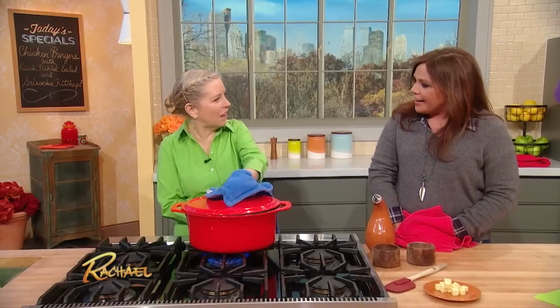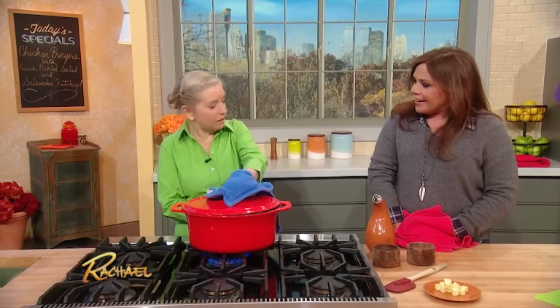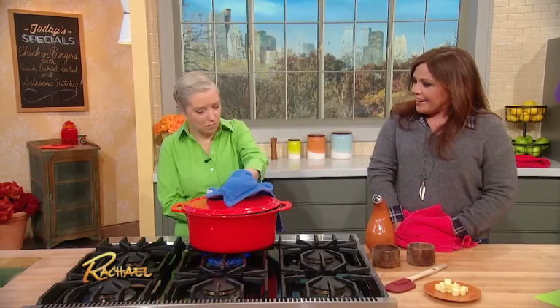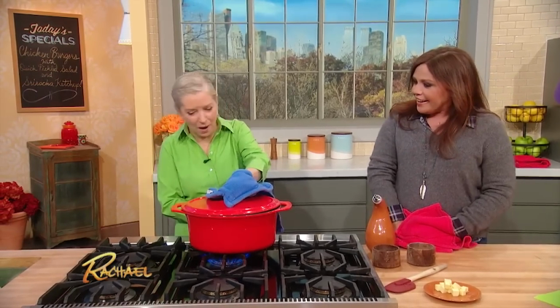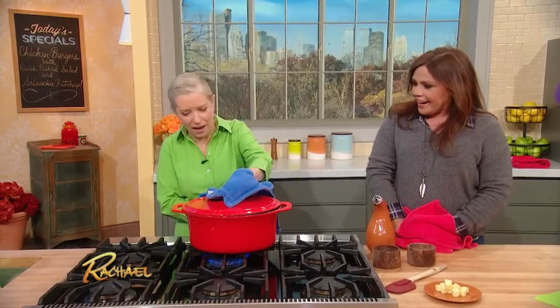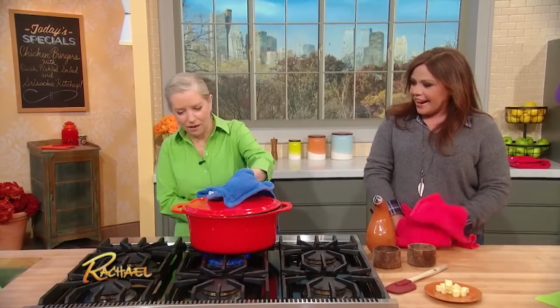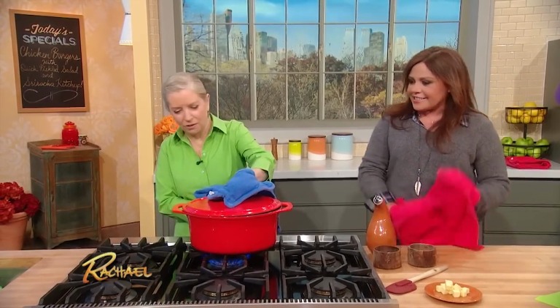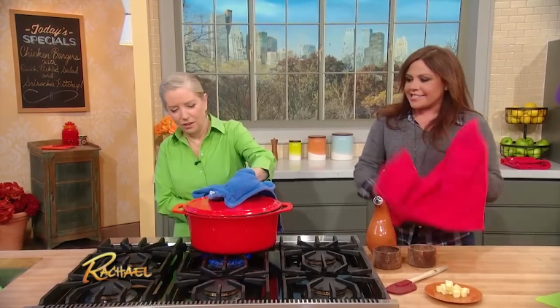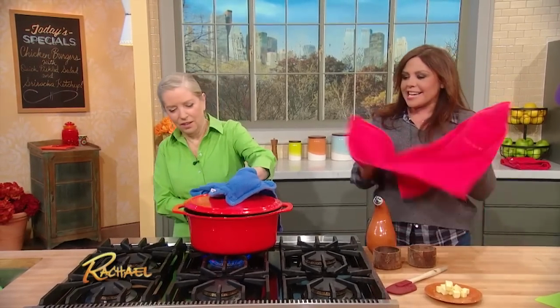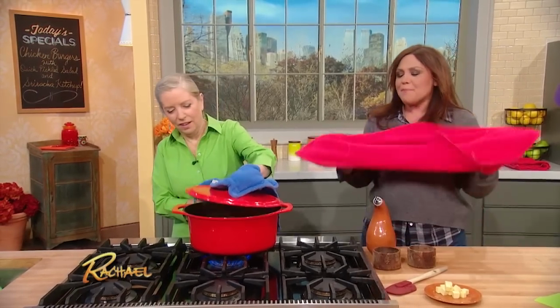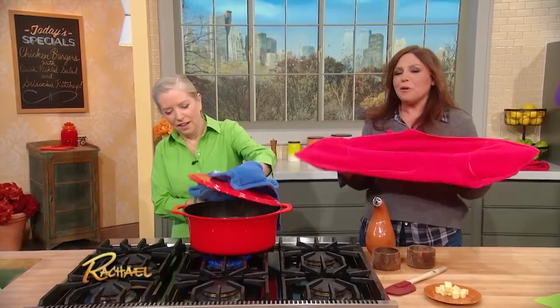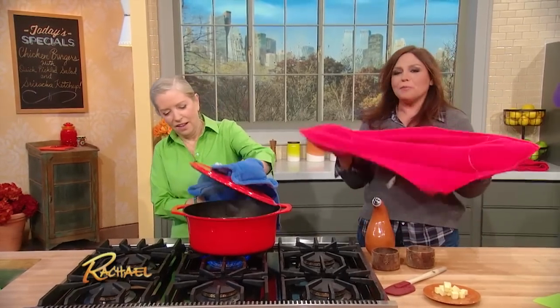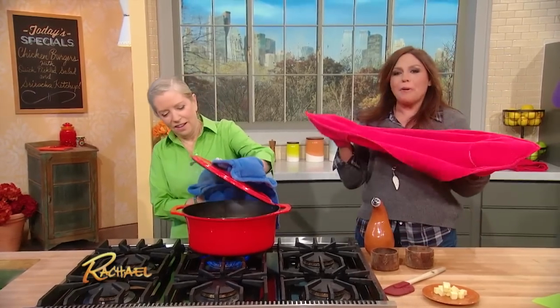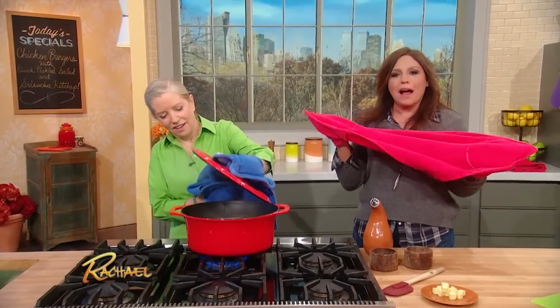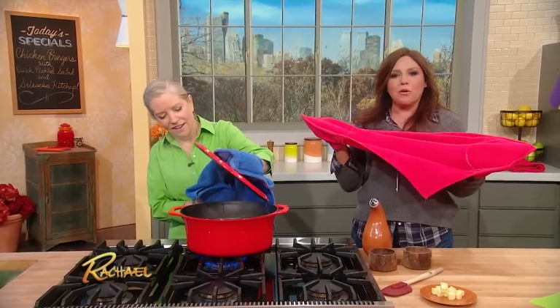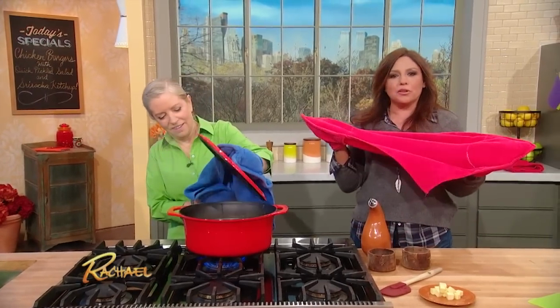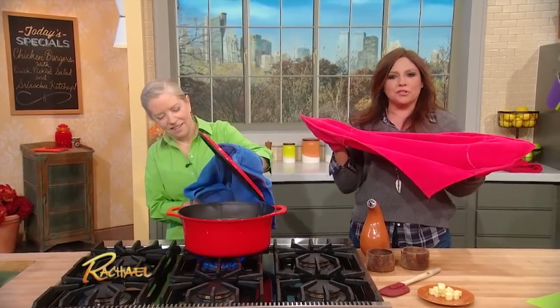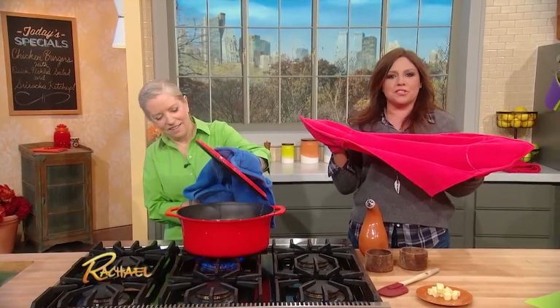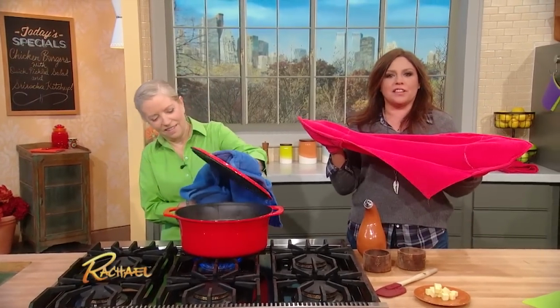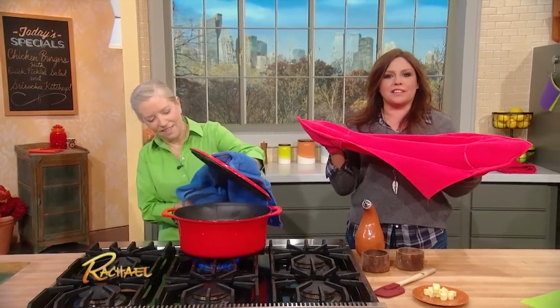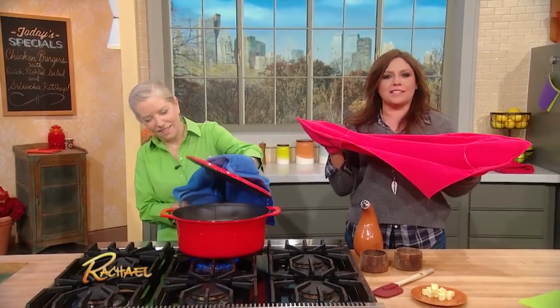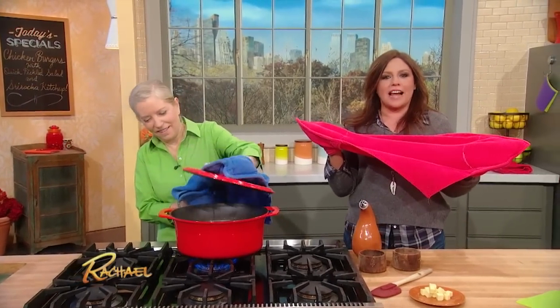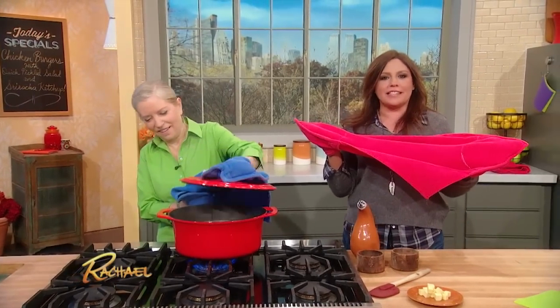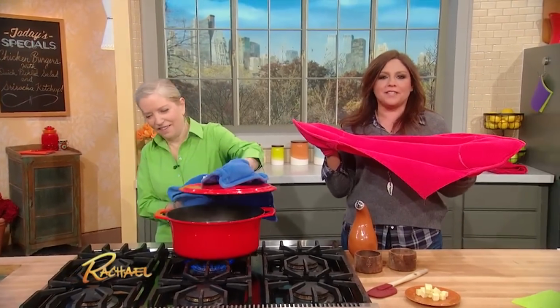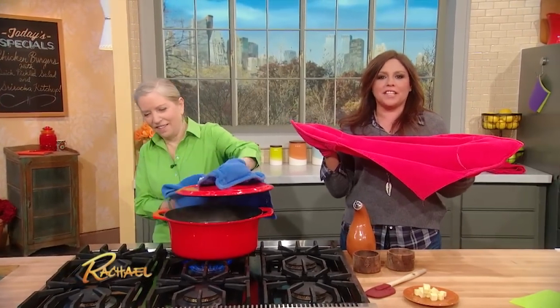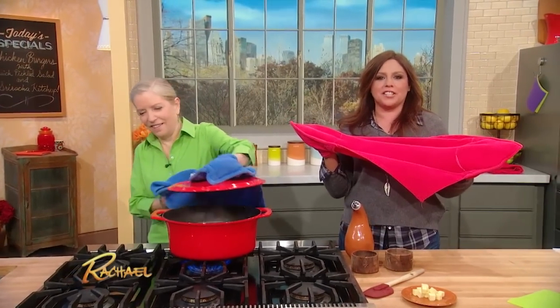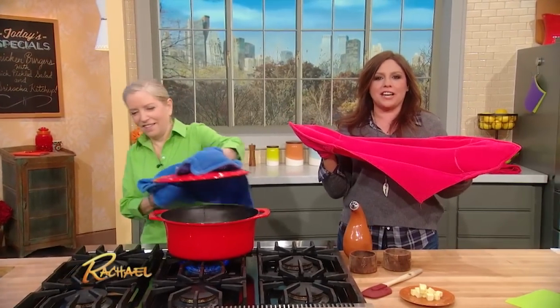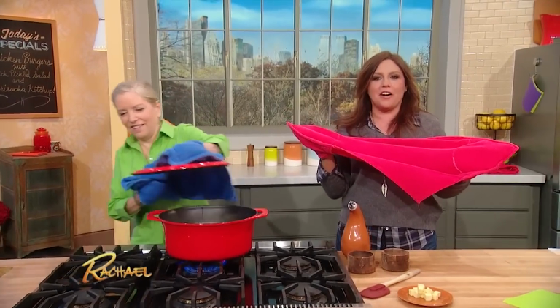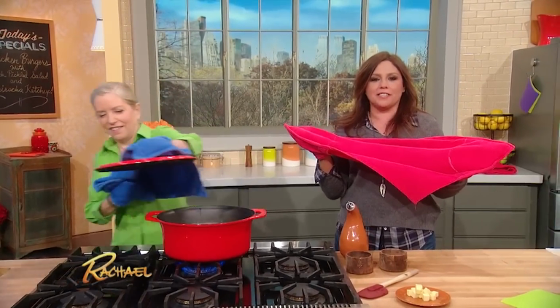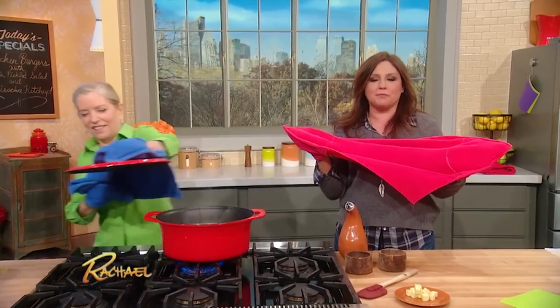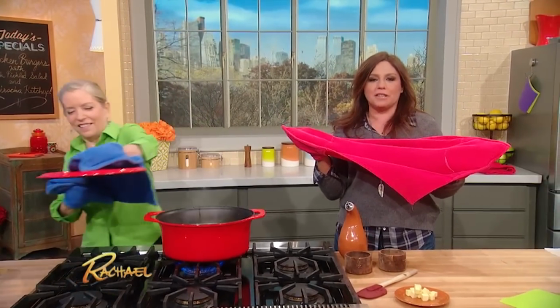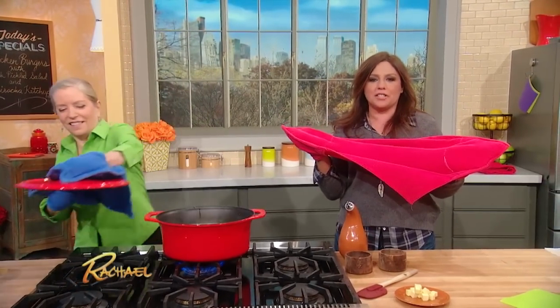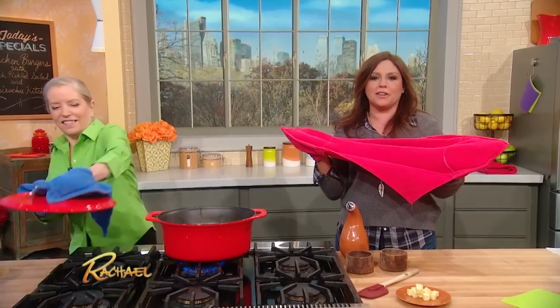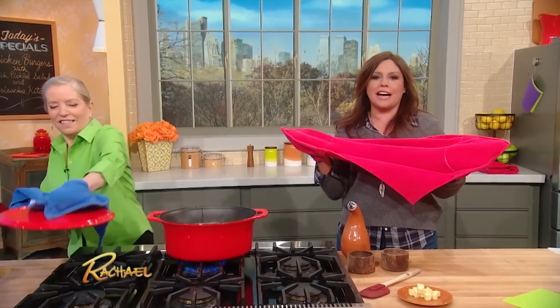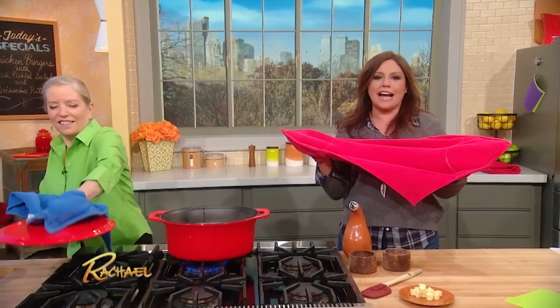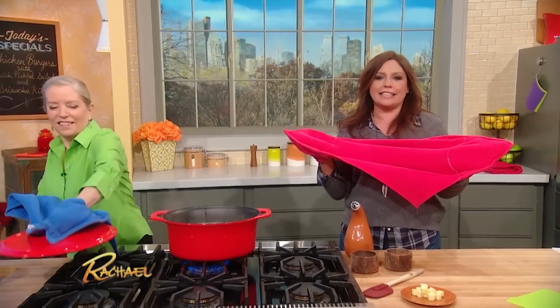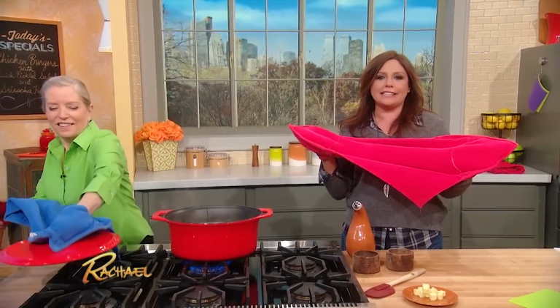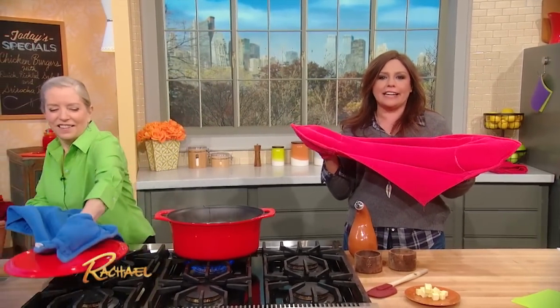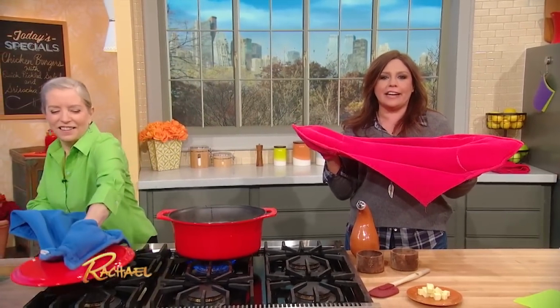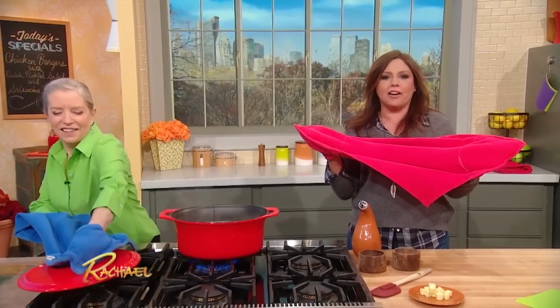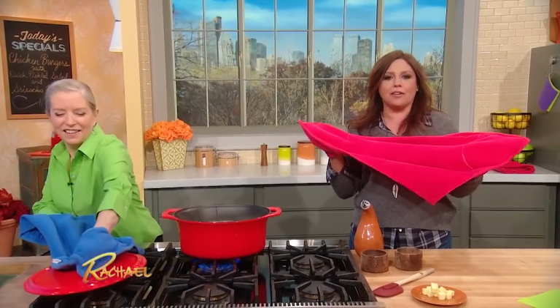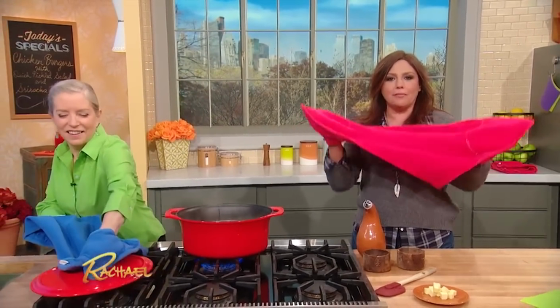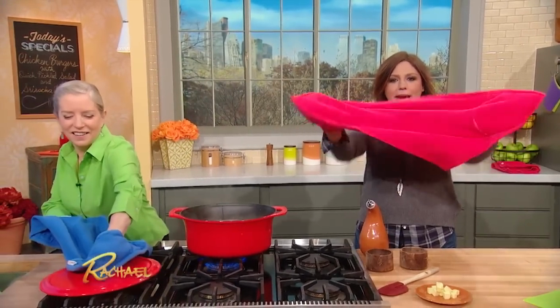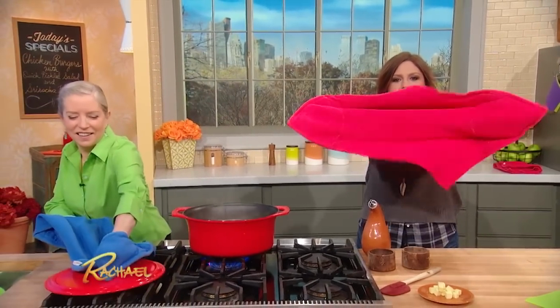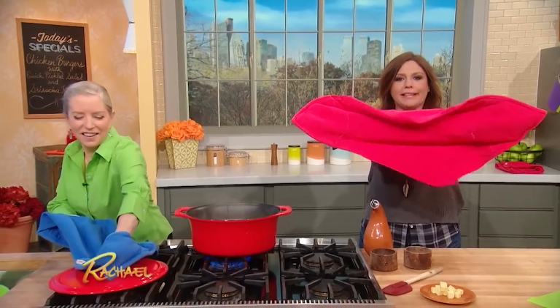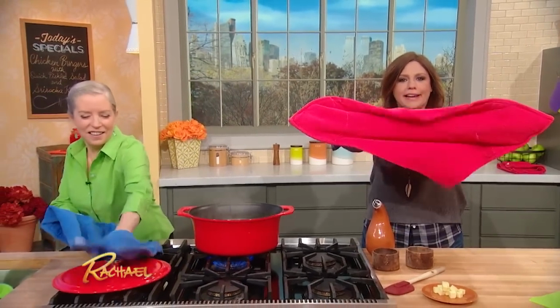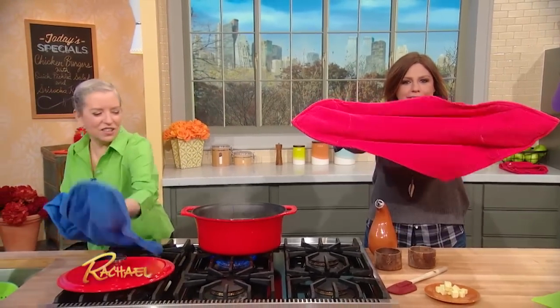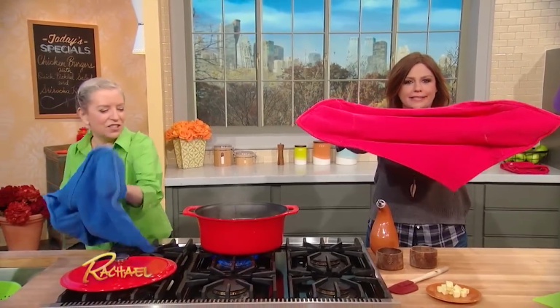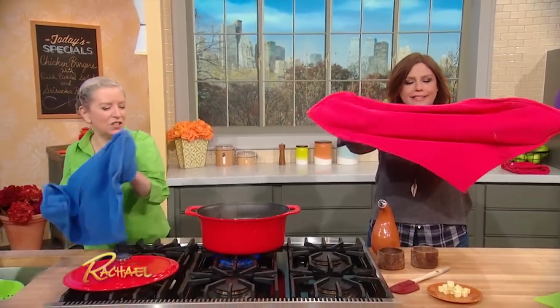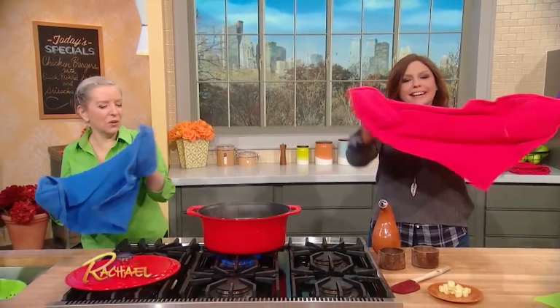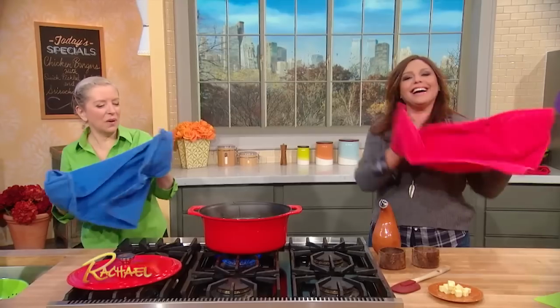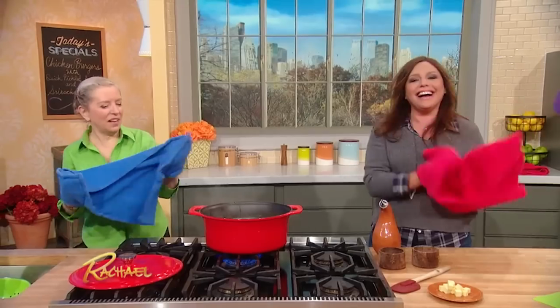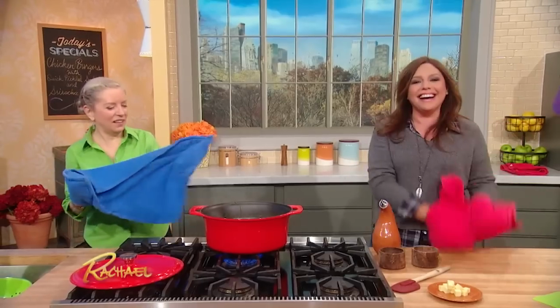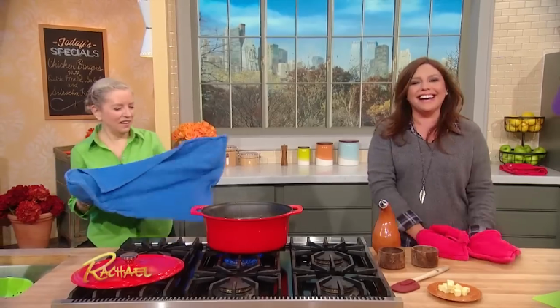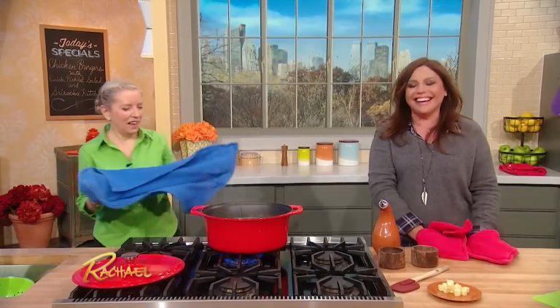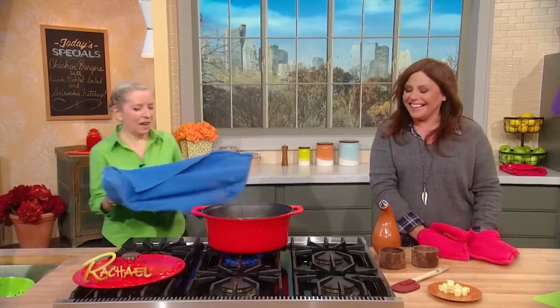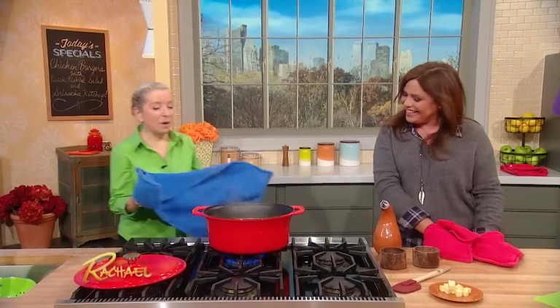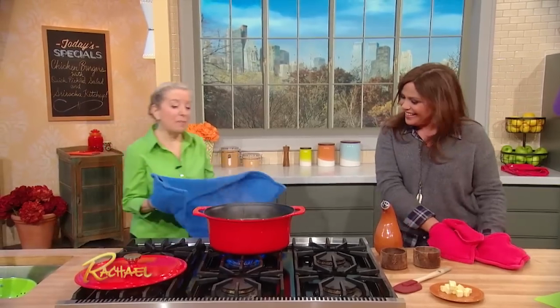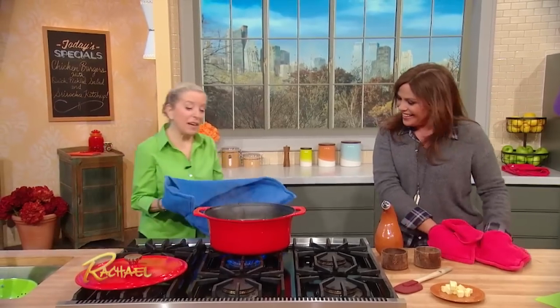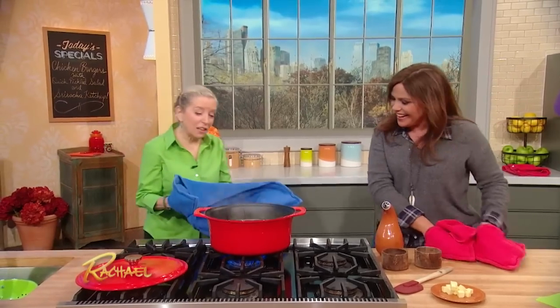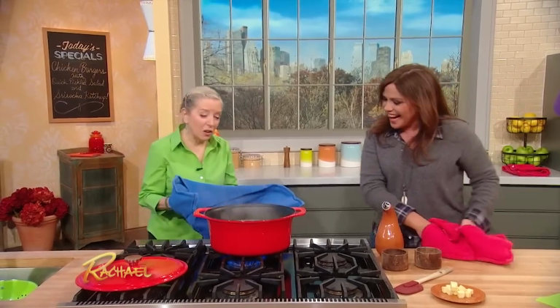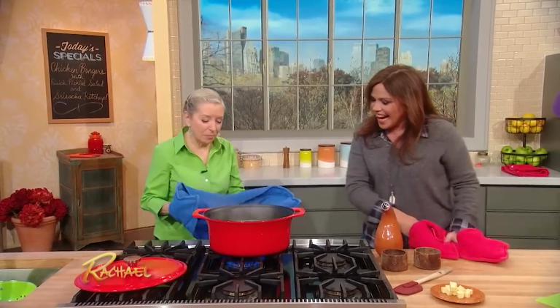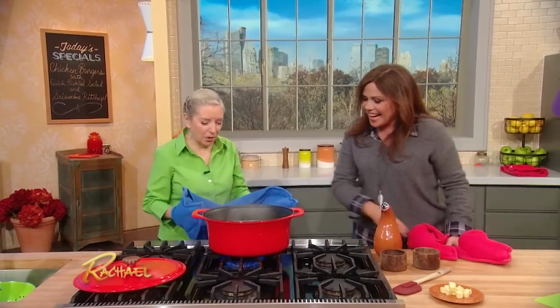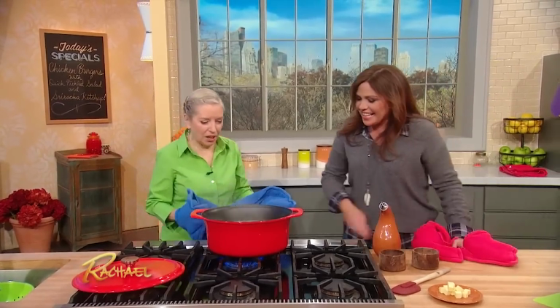I stapled potholders to the sides of dish towels and went to a guy and said, 'Here, make this. Just do it, but make it look pretty.'